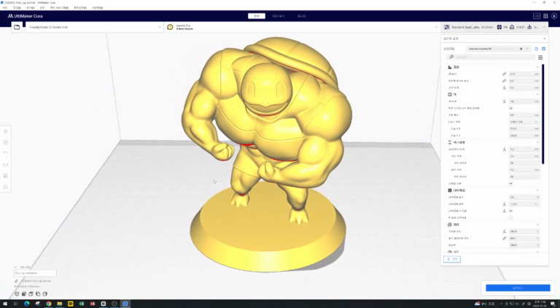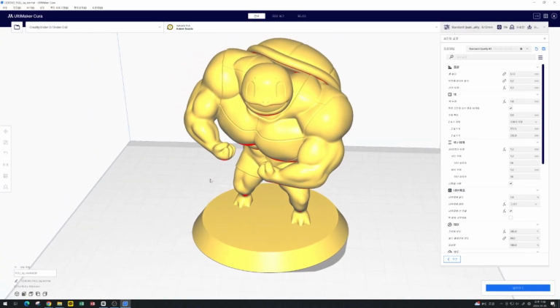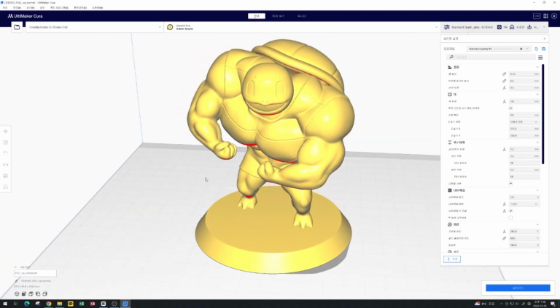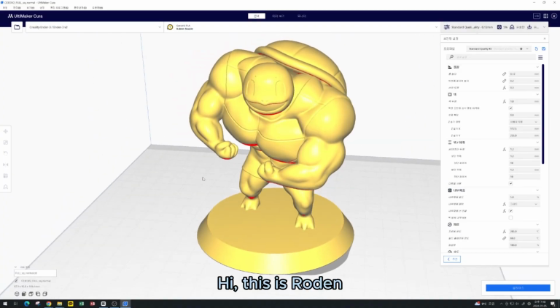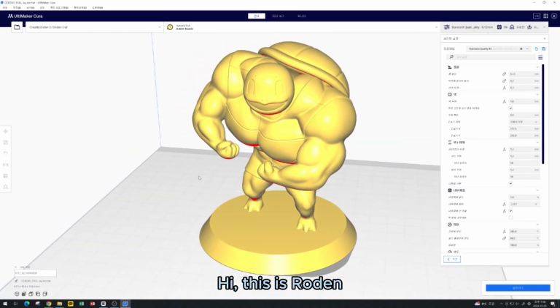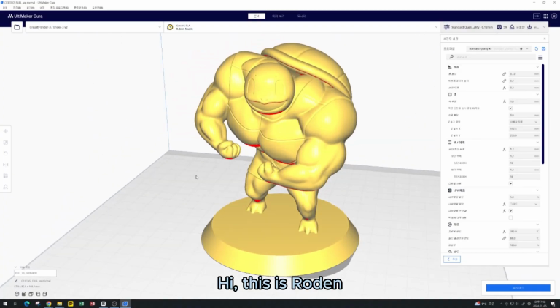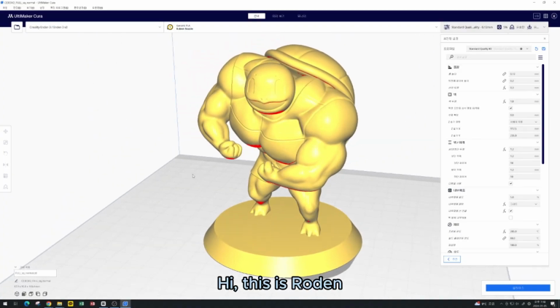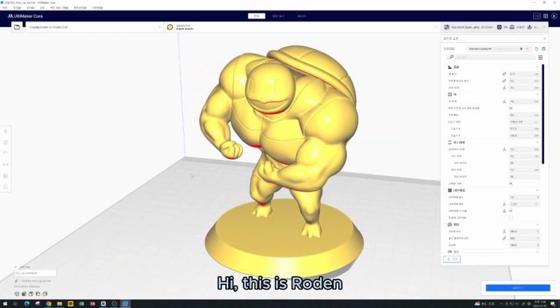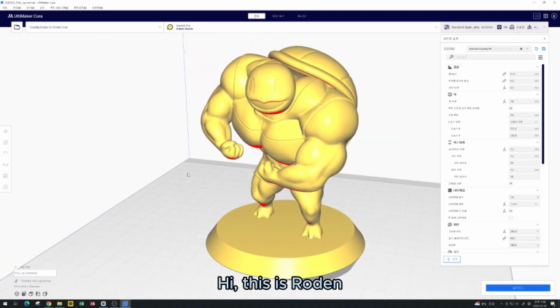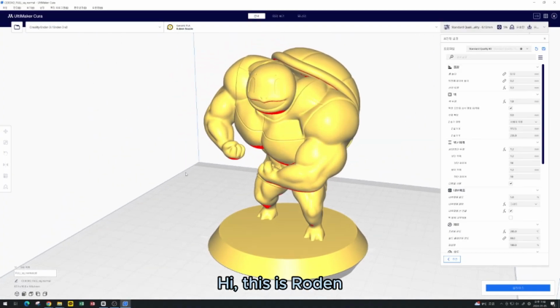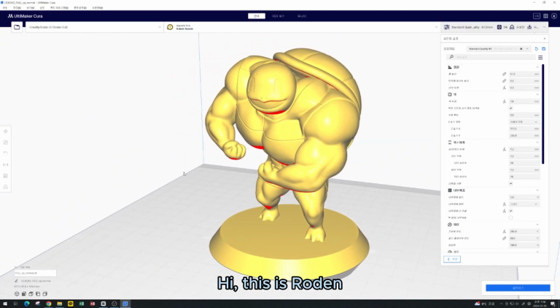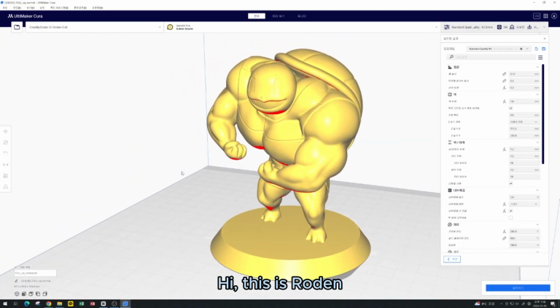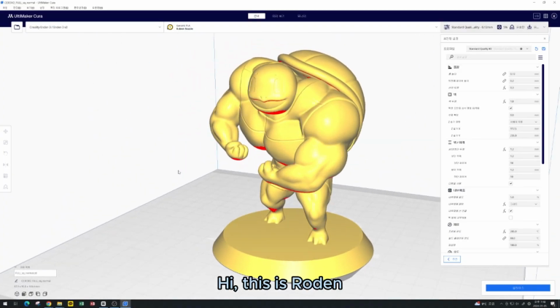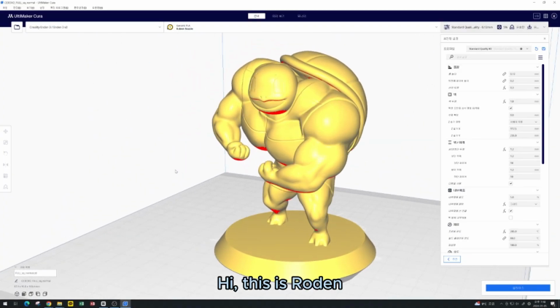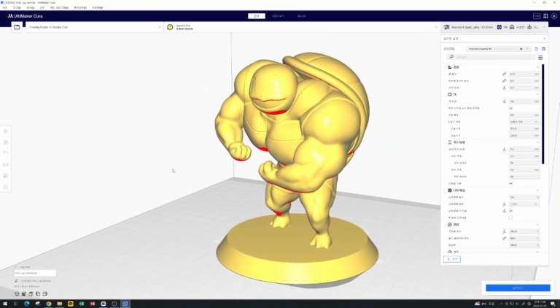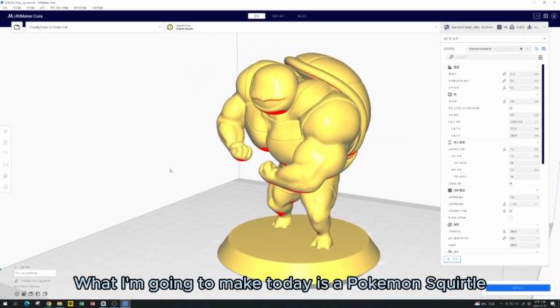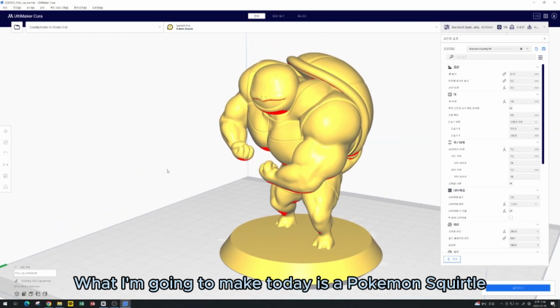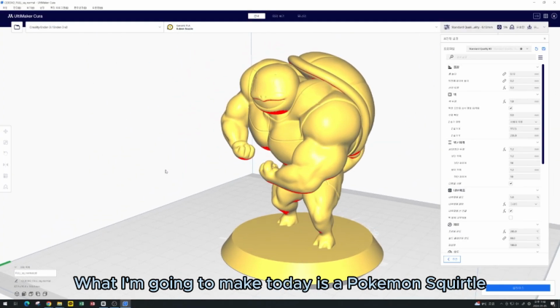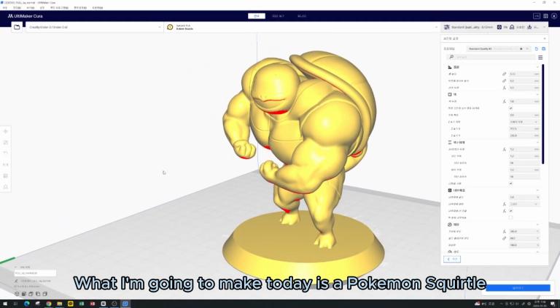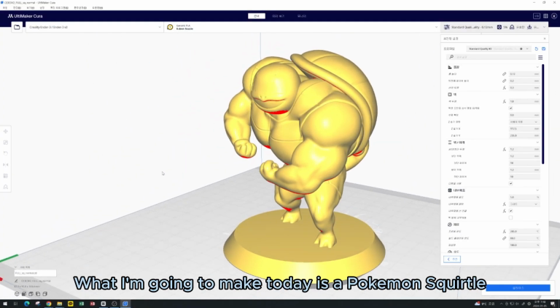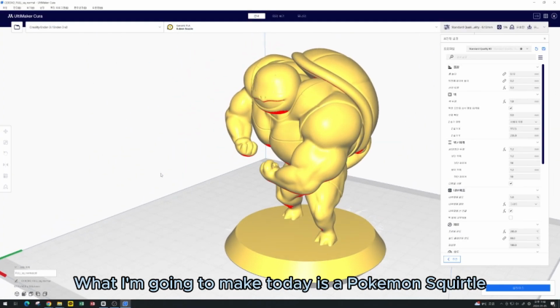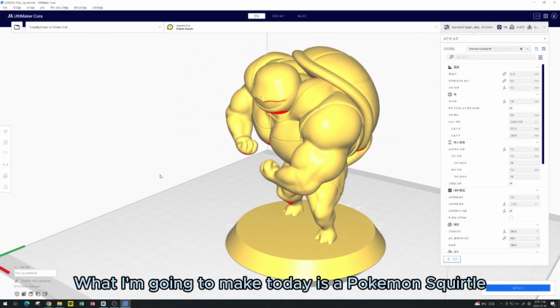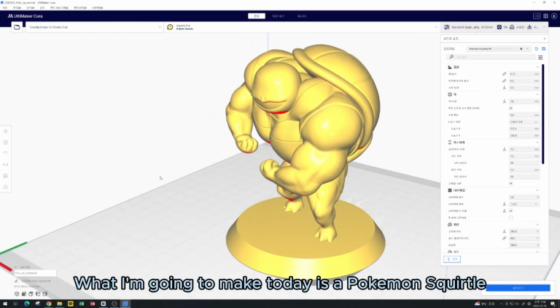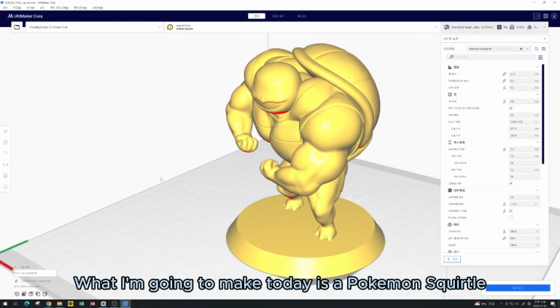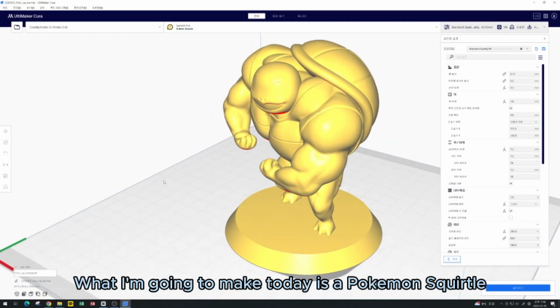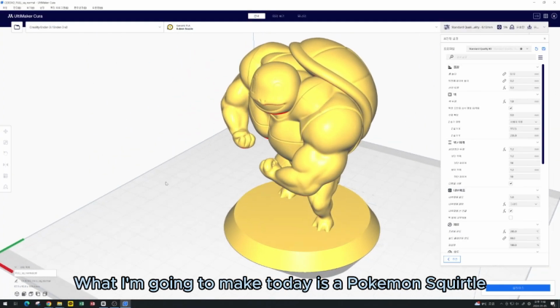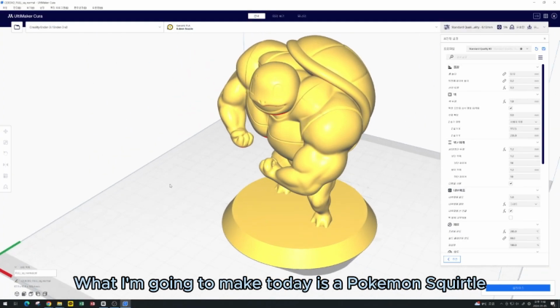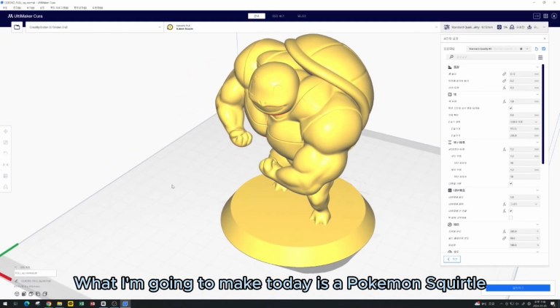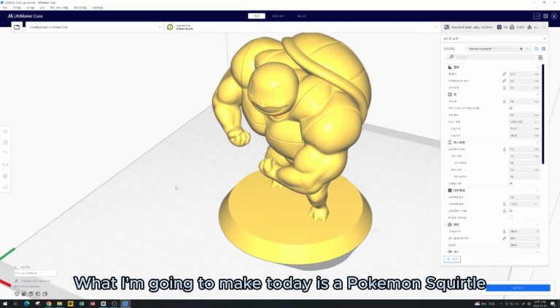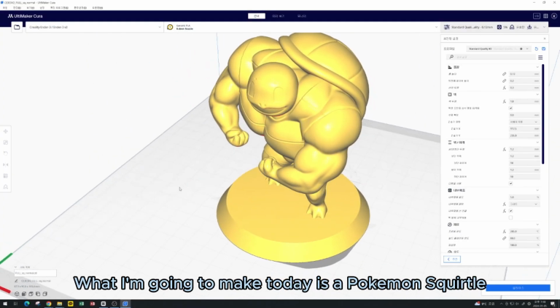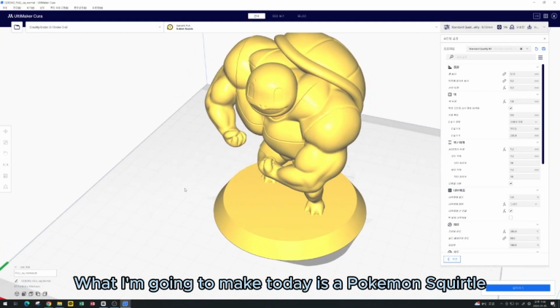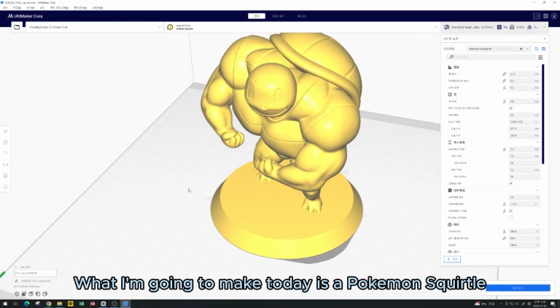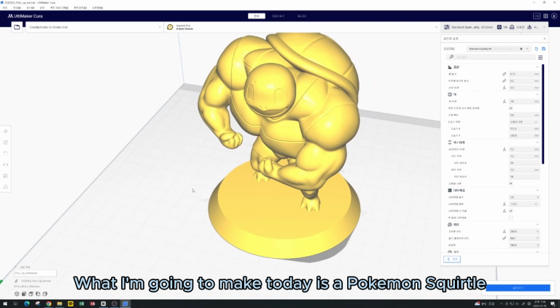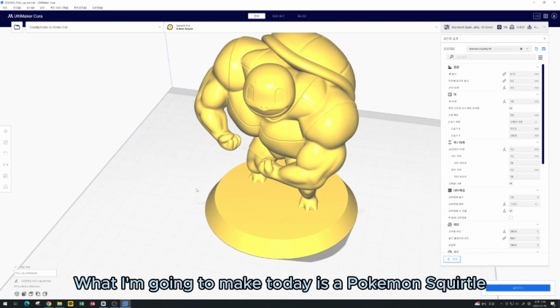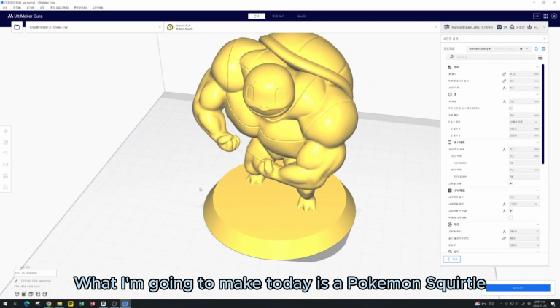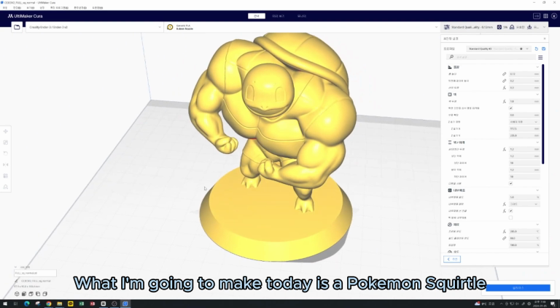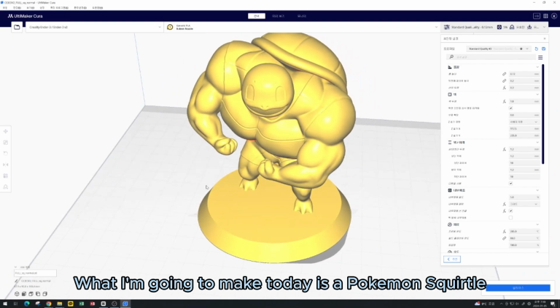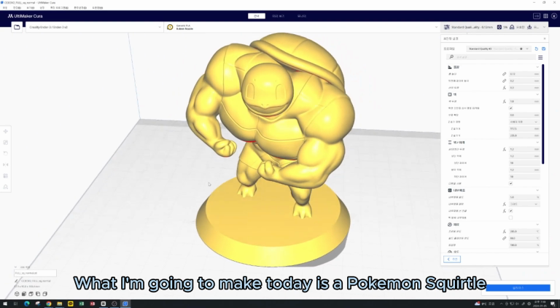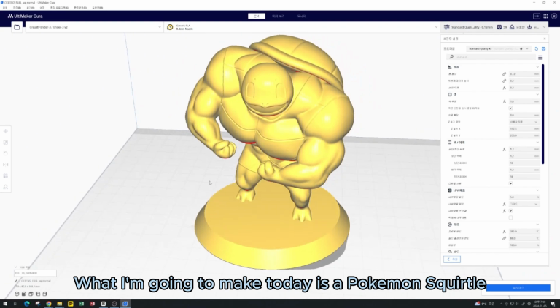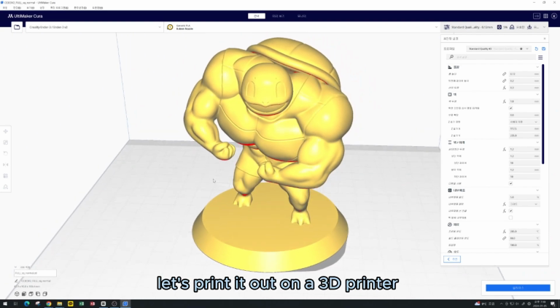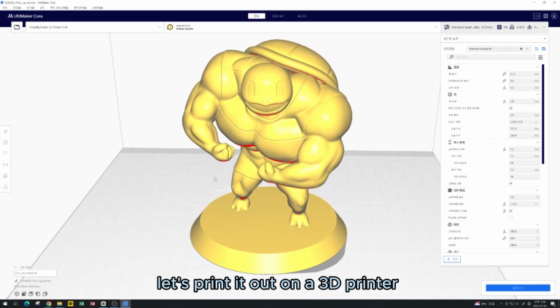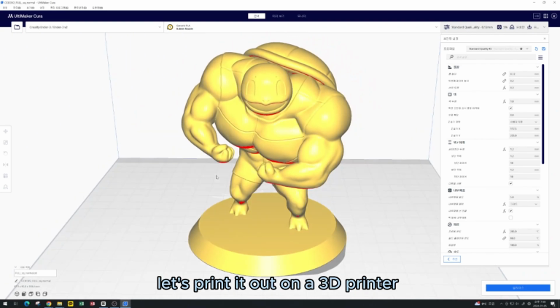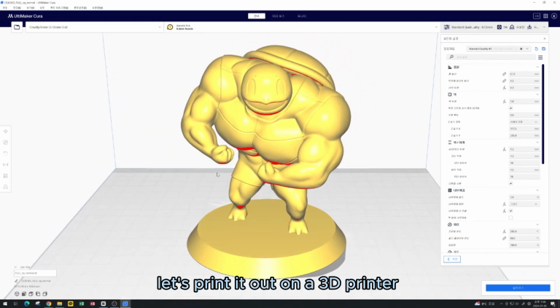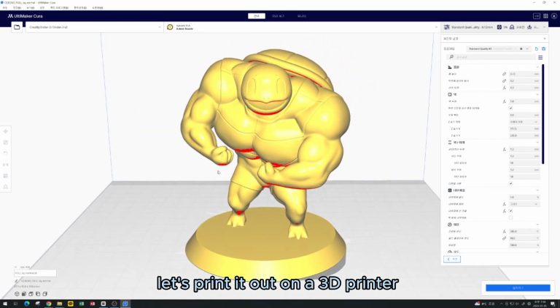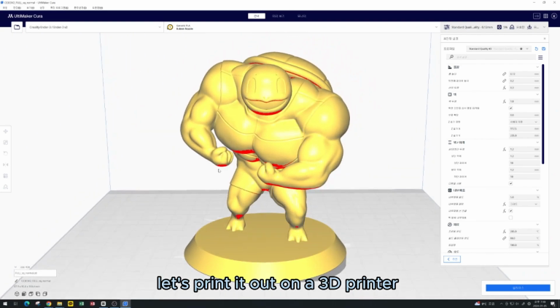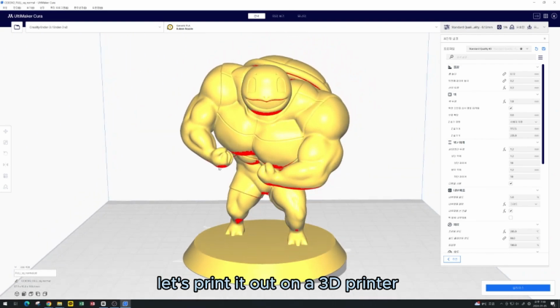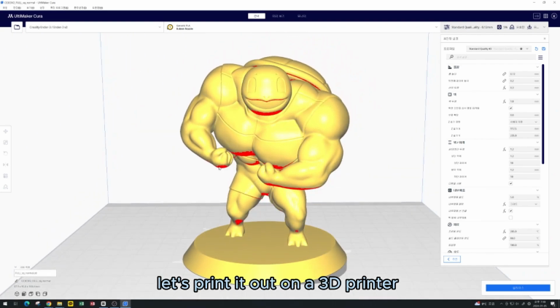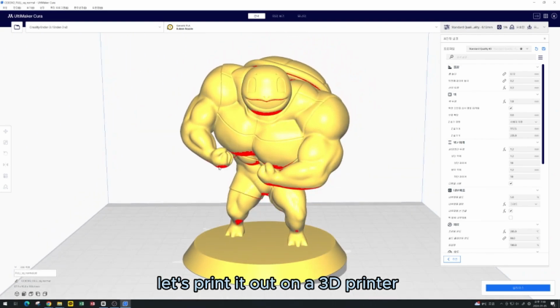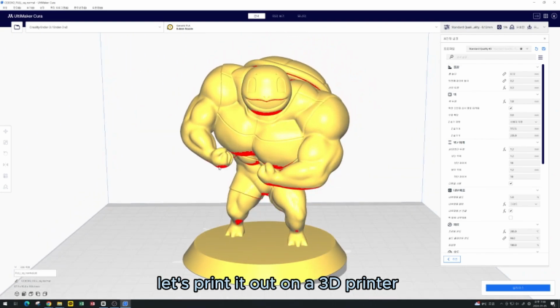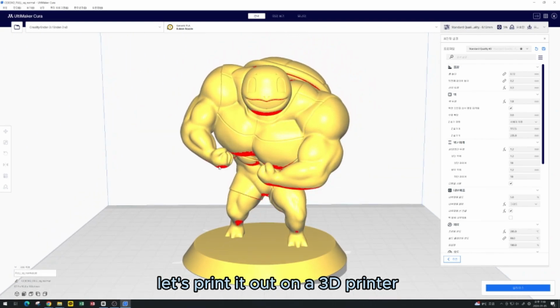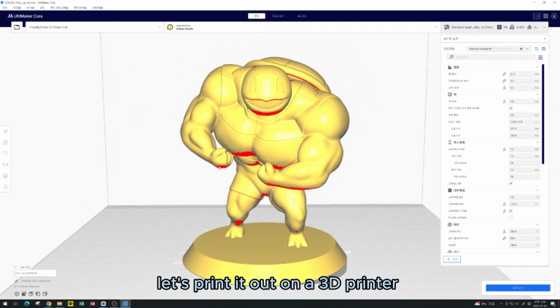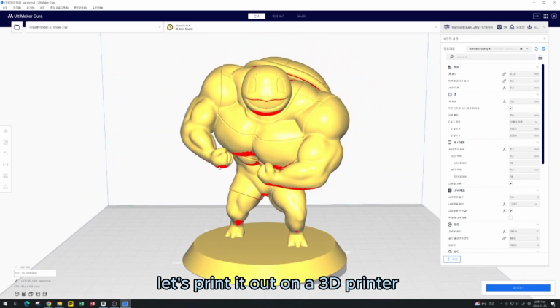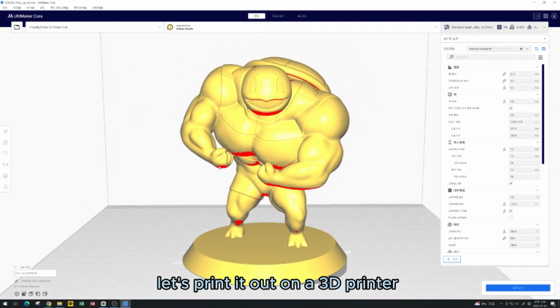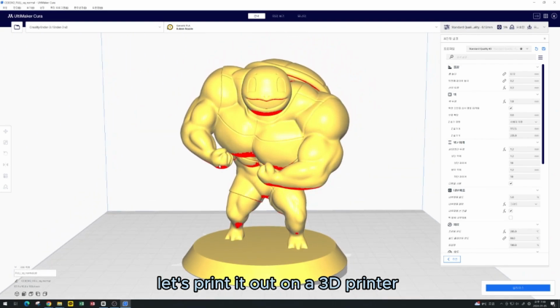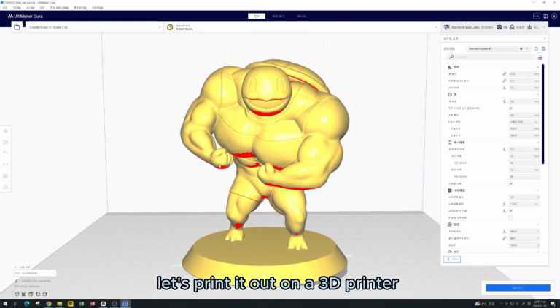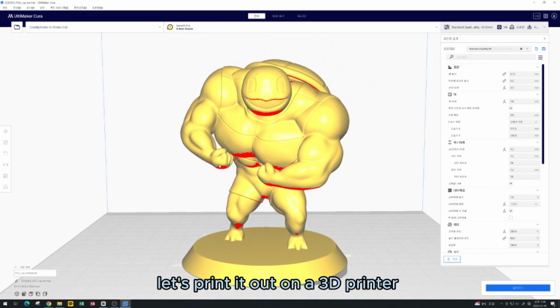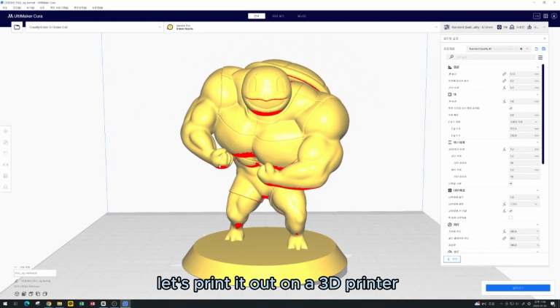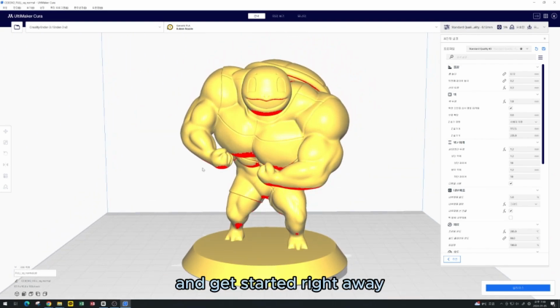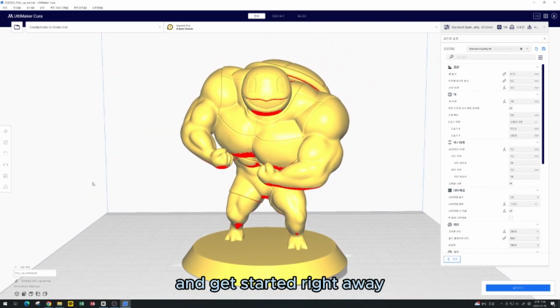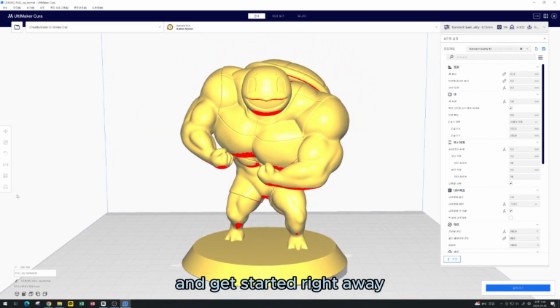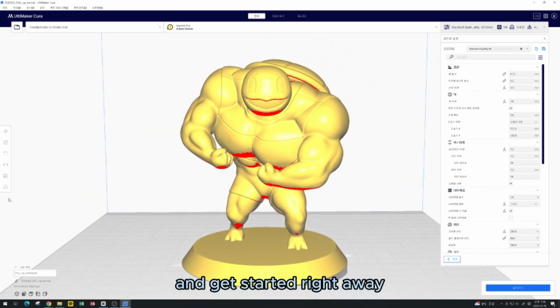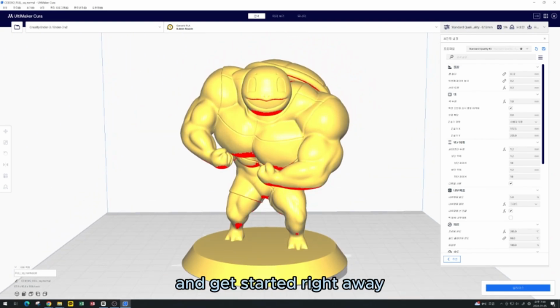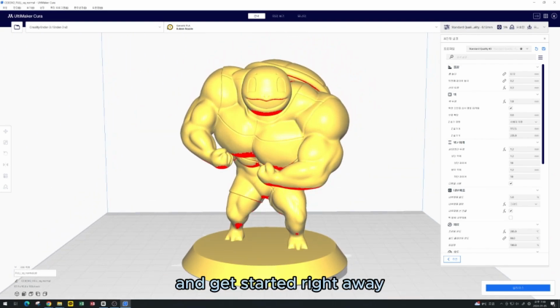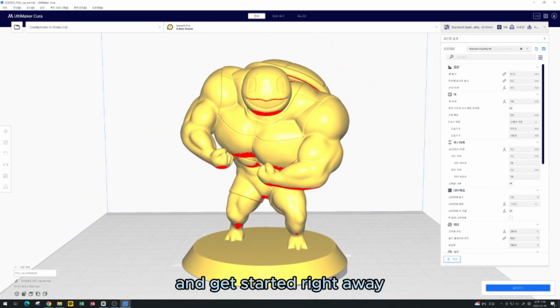Hi, this is Rodin. What I'm going to make today is a Pokemon Squirtle. Let's print it out on a 3D printer and get started right away.